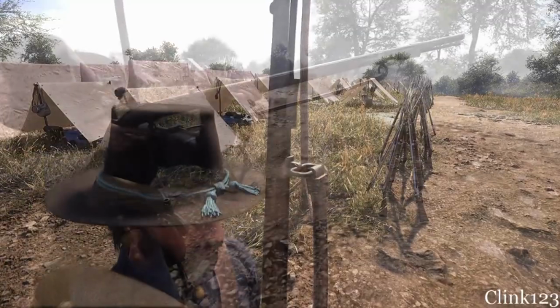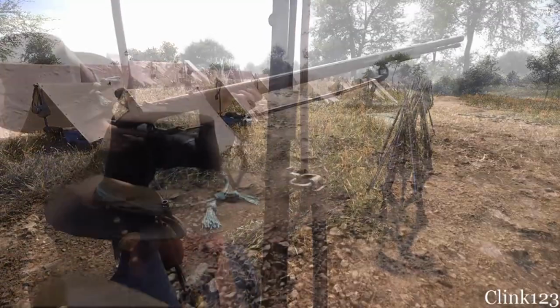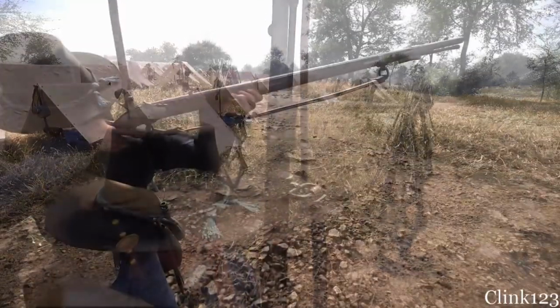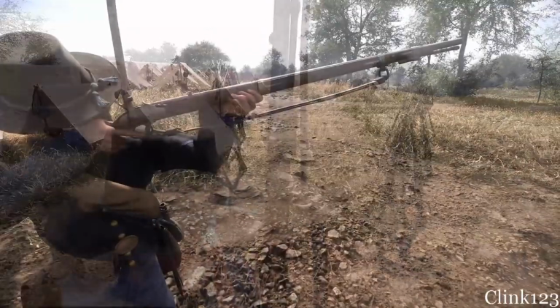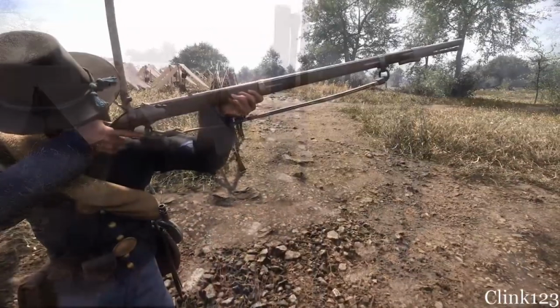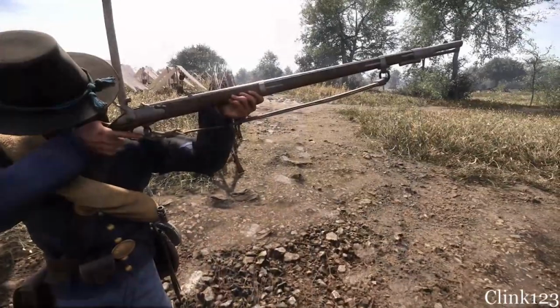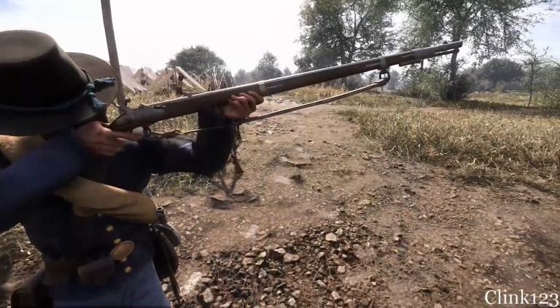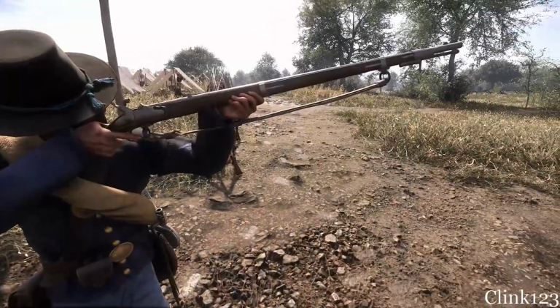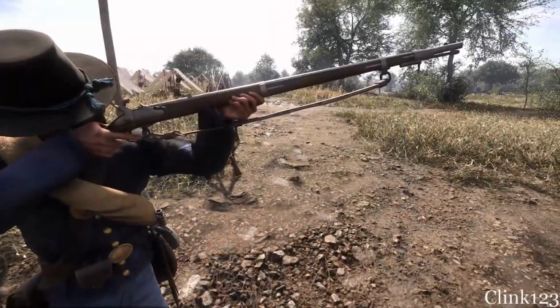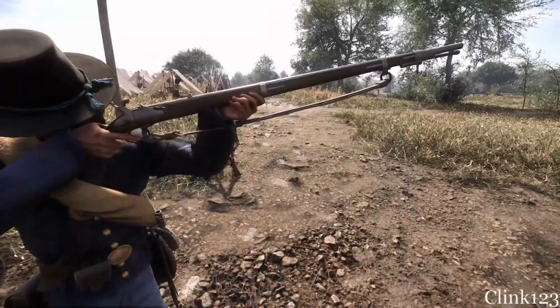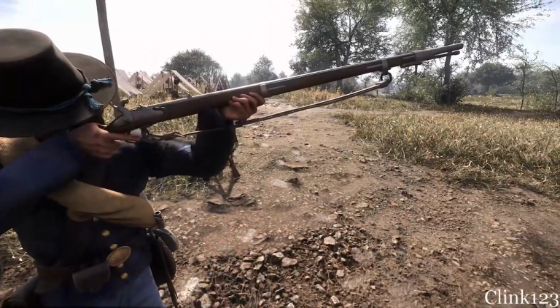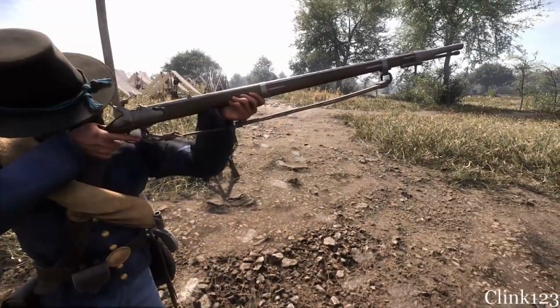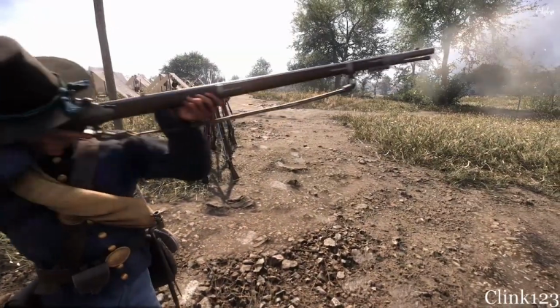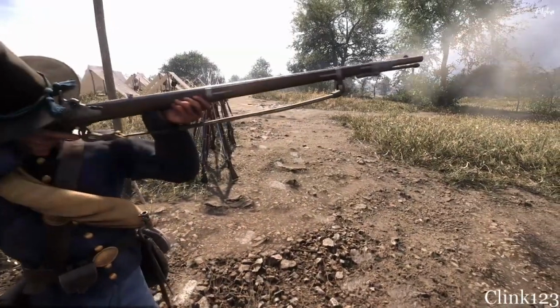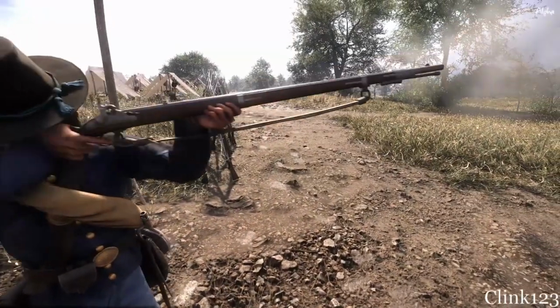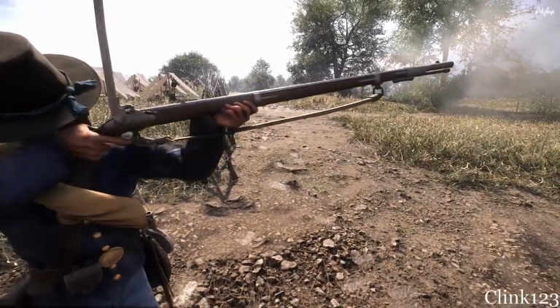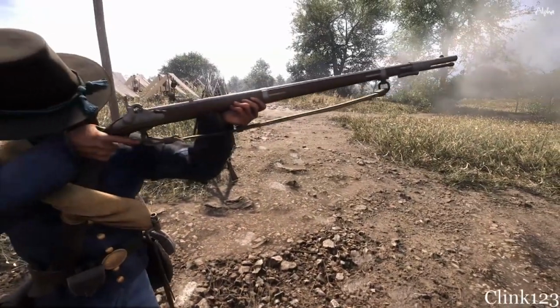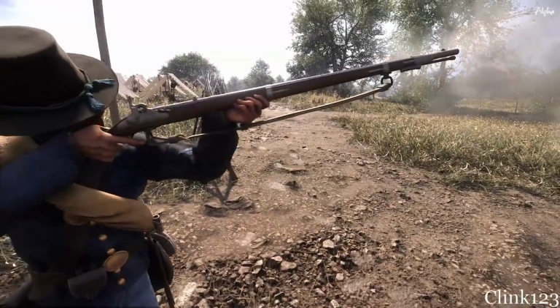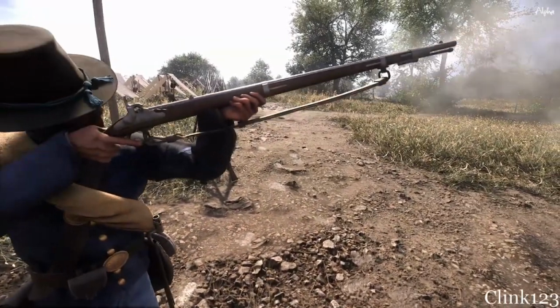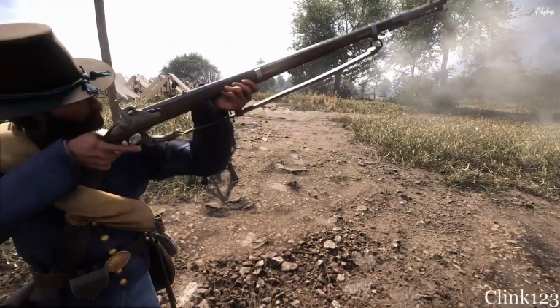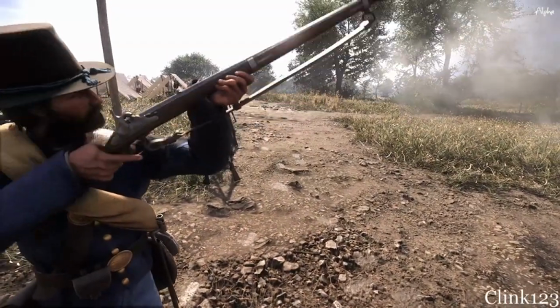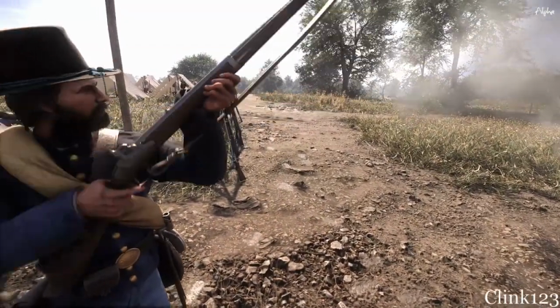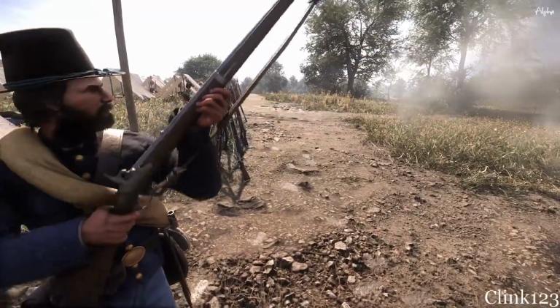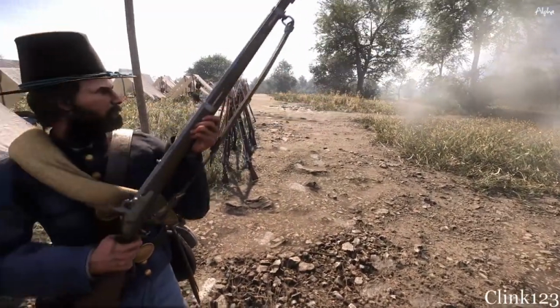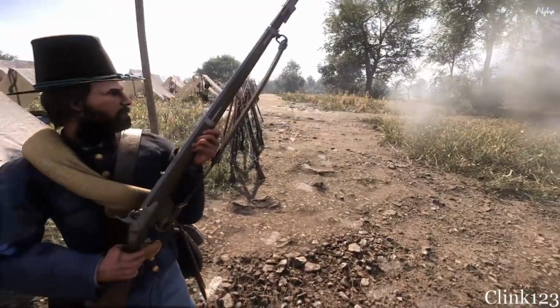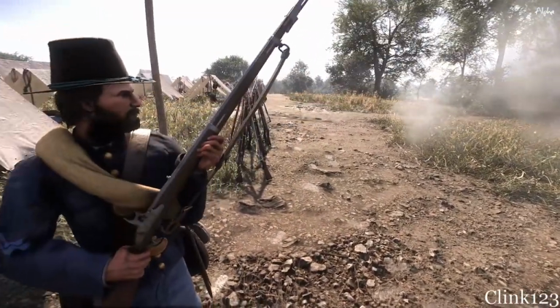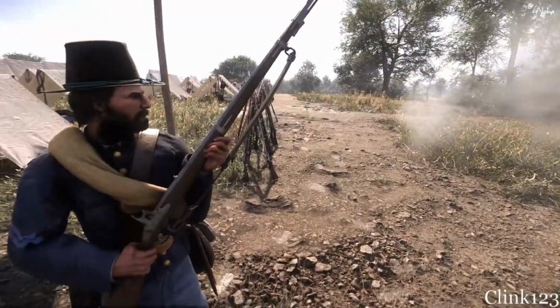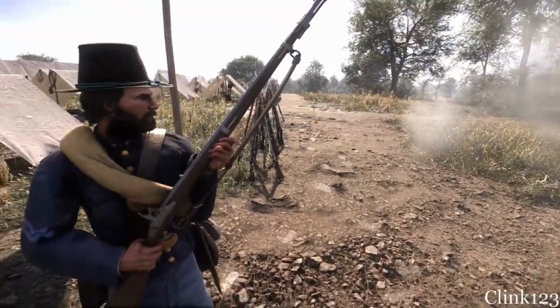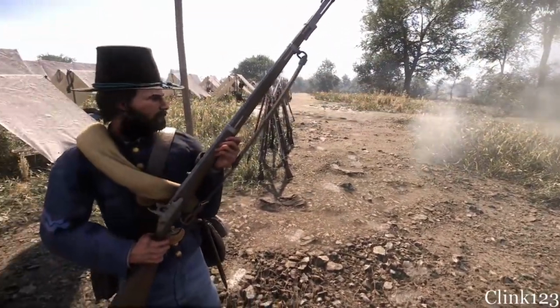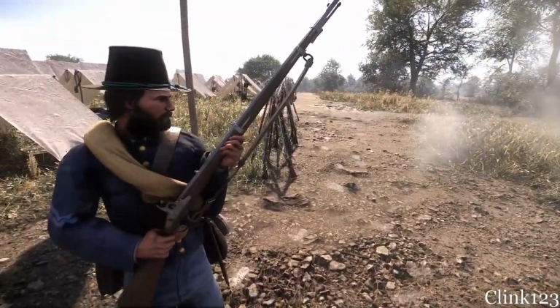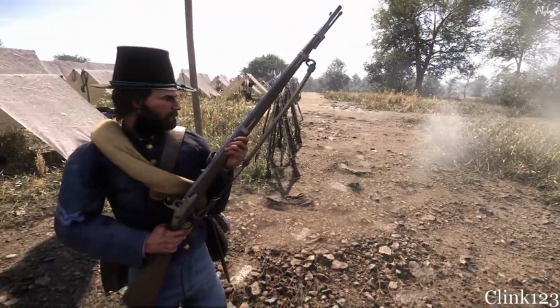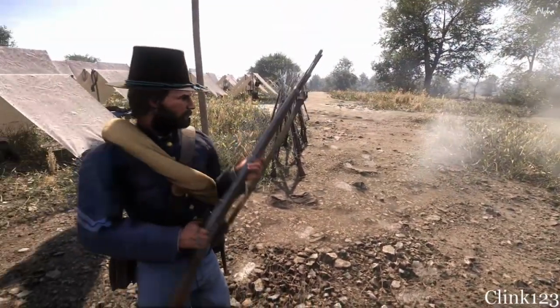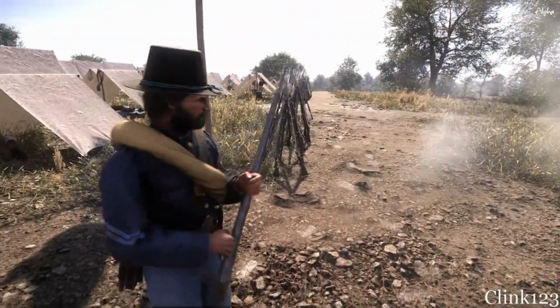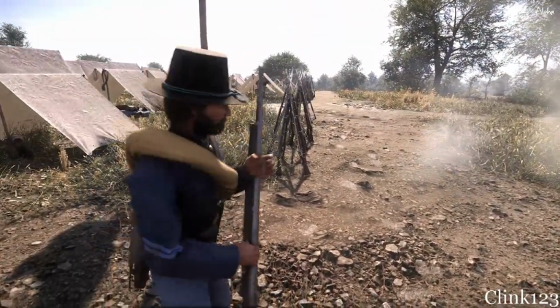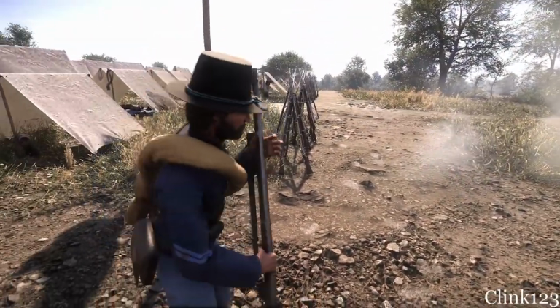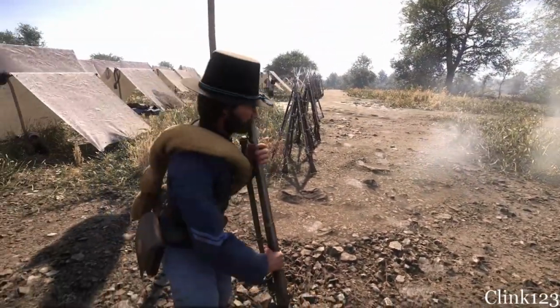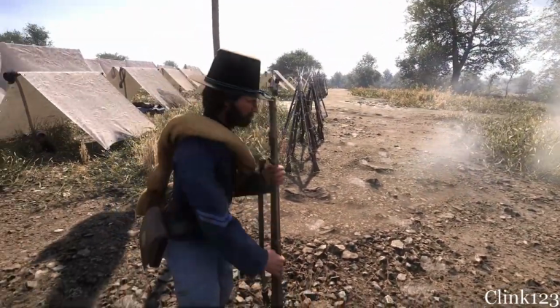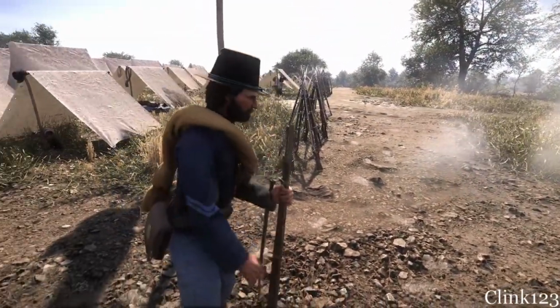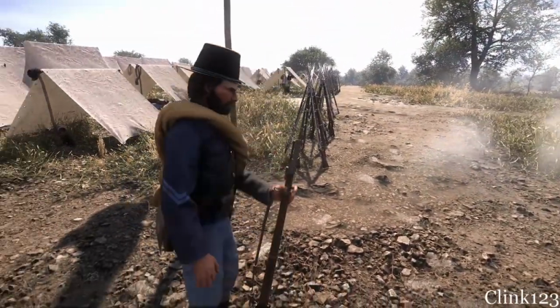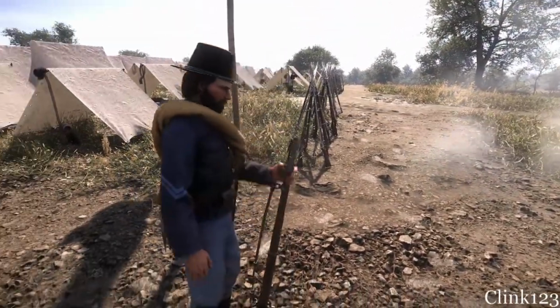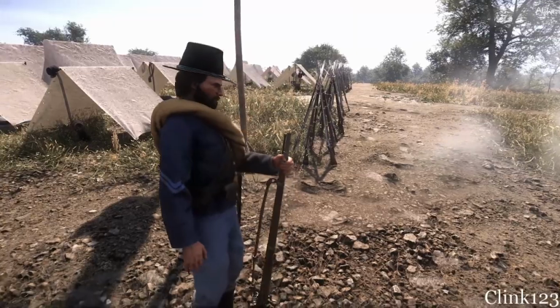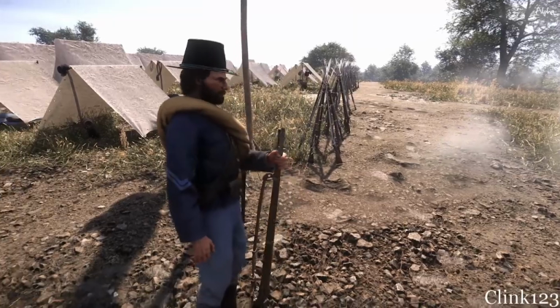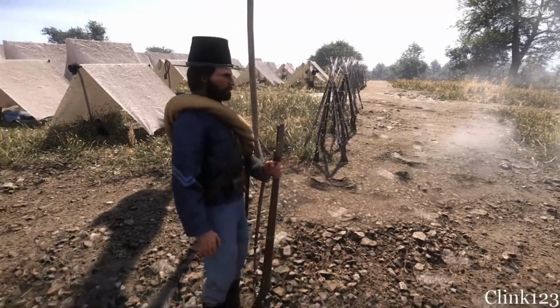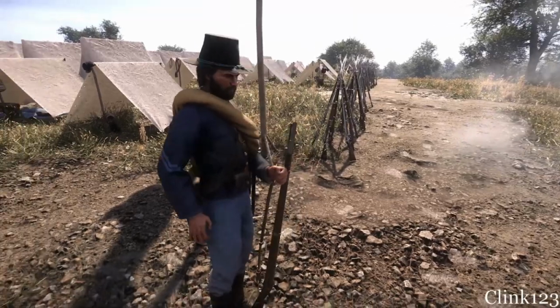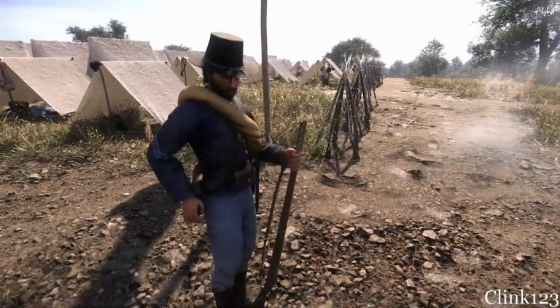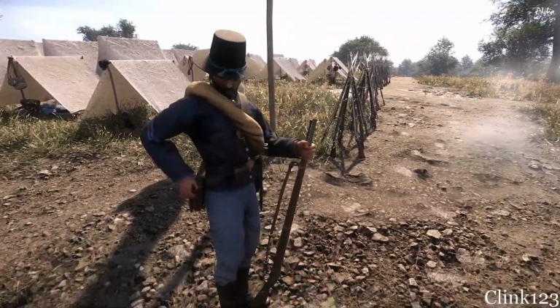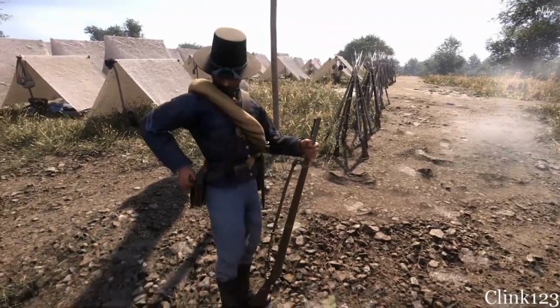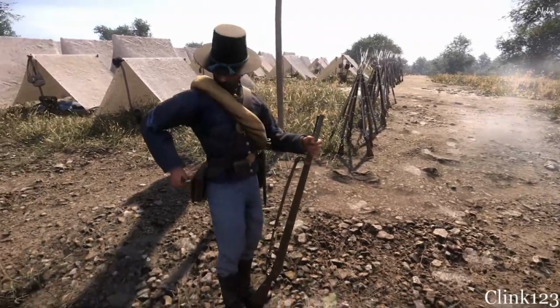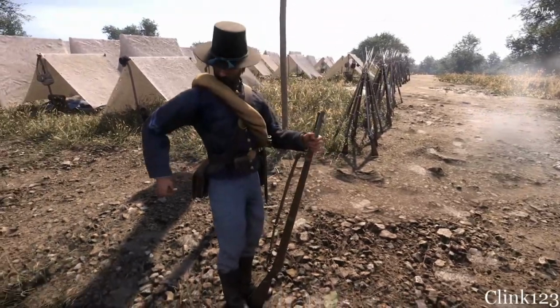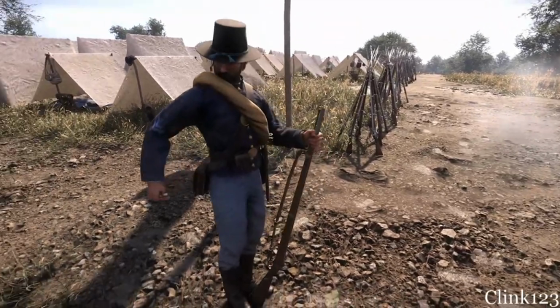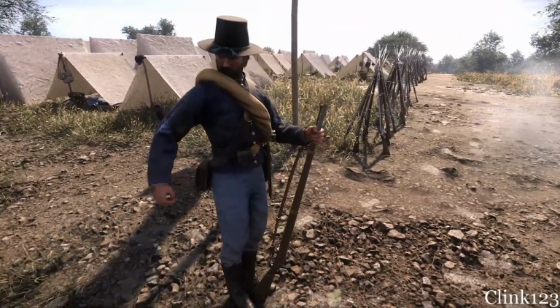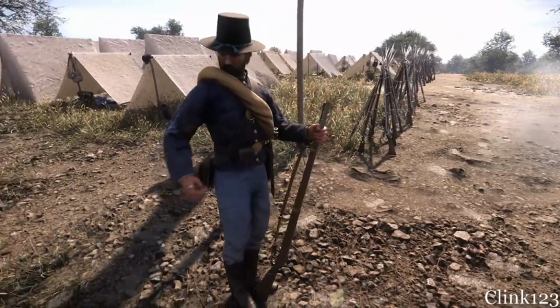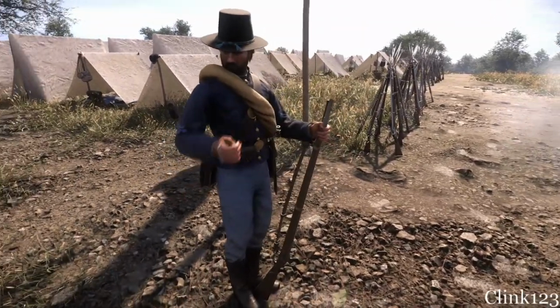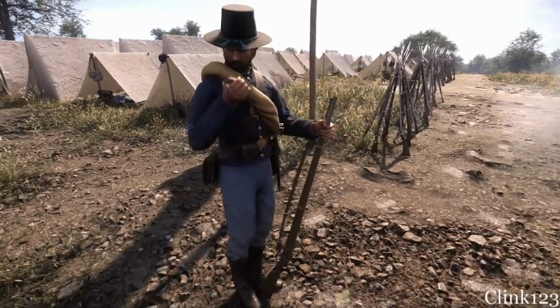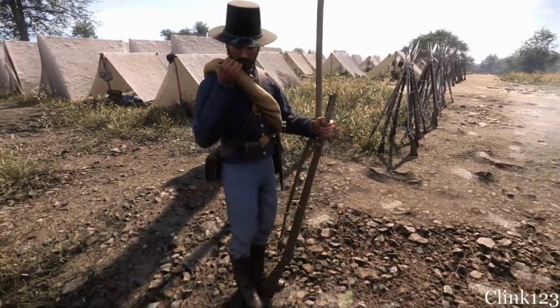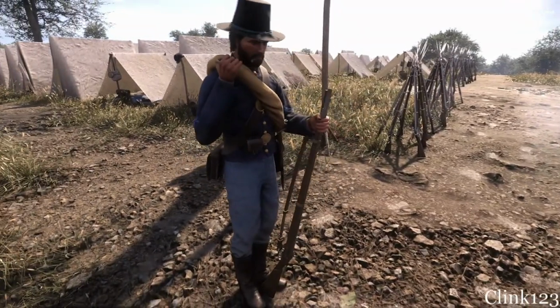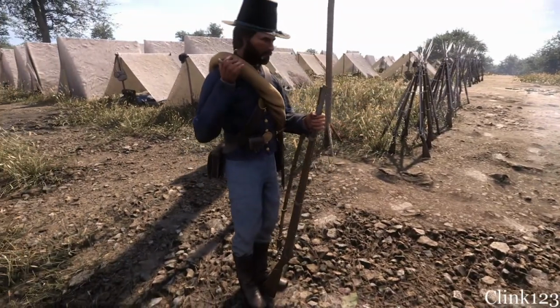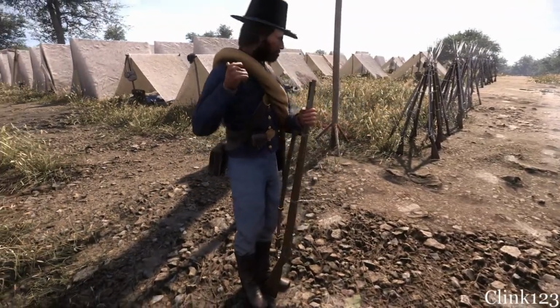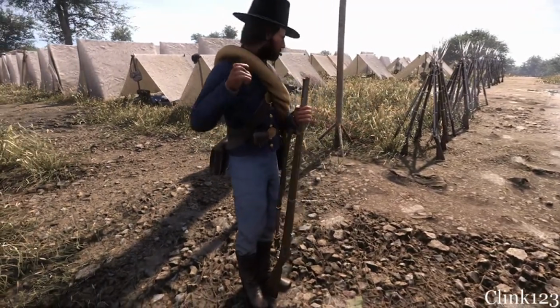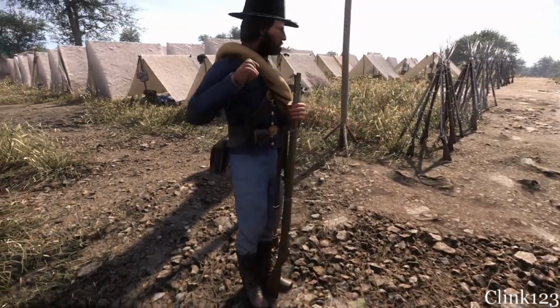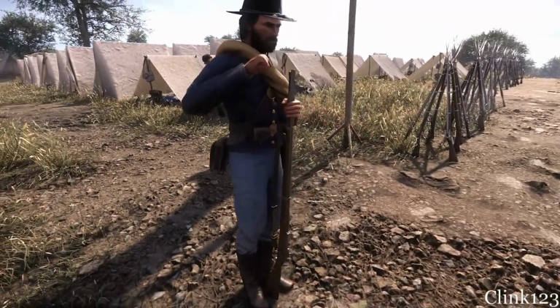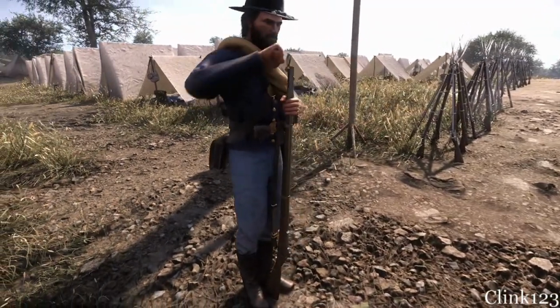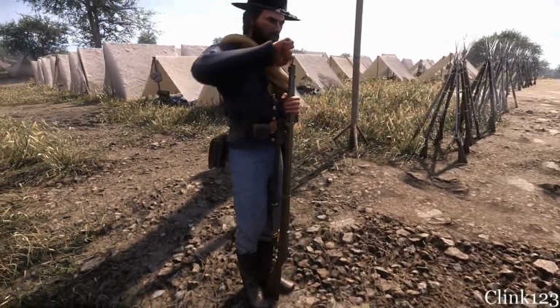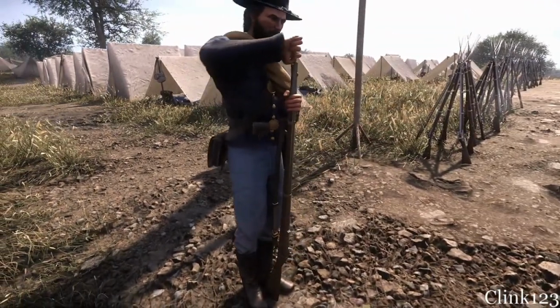Created by Lieutenant Joseph Lorenz, an Austrian soldier, this rifle was the third most commonly used rifle during the Civil War.